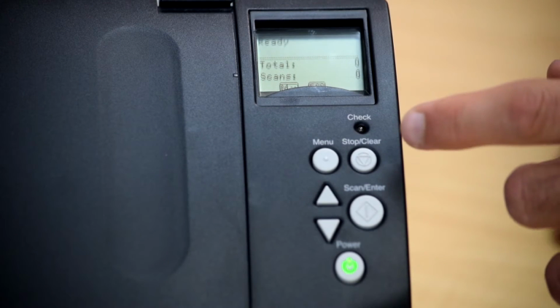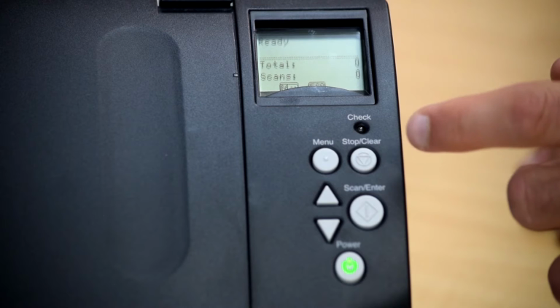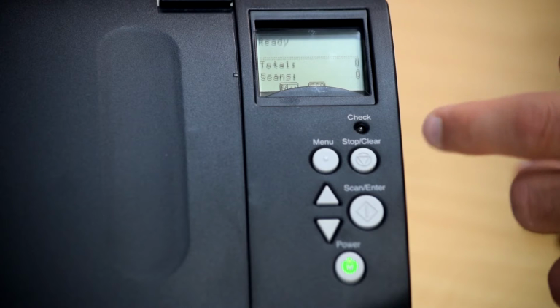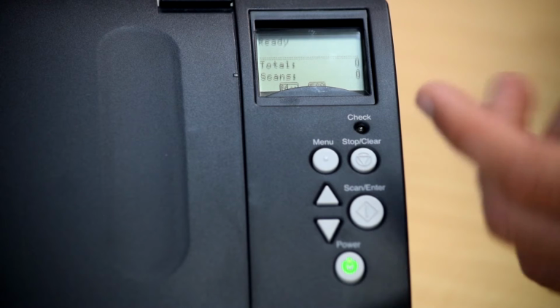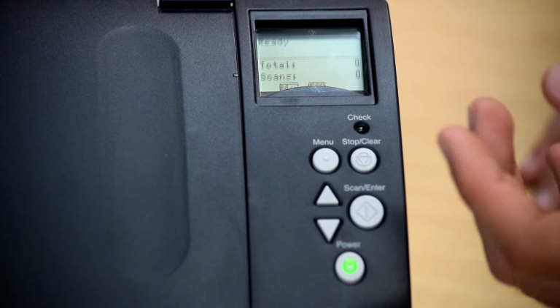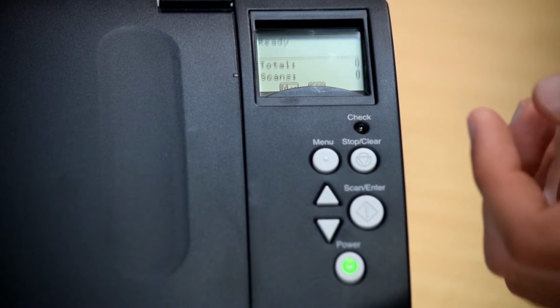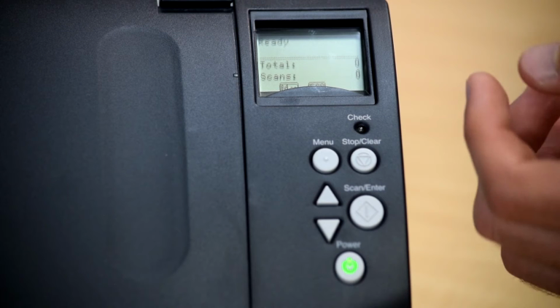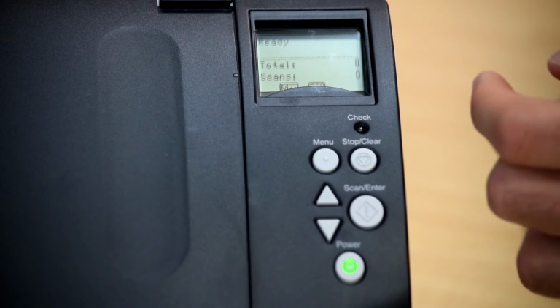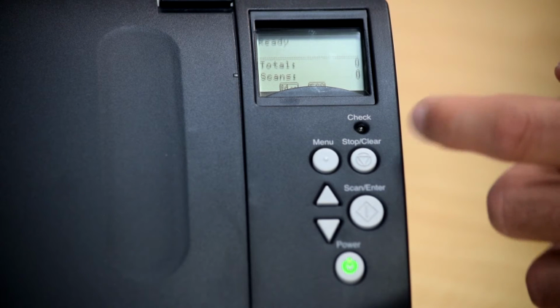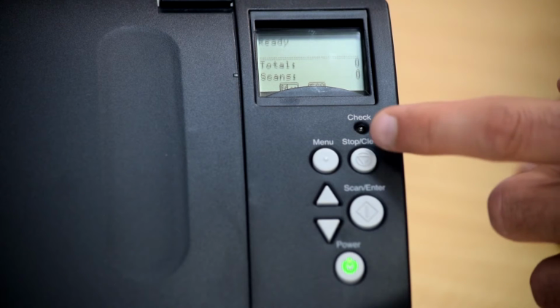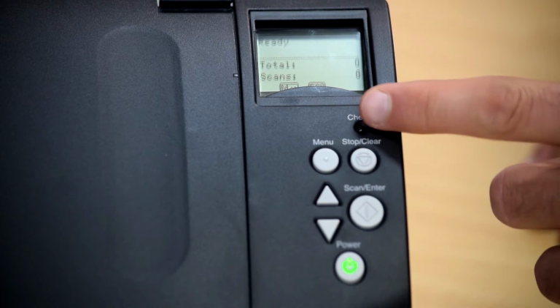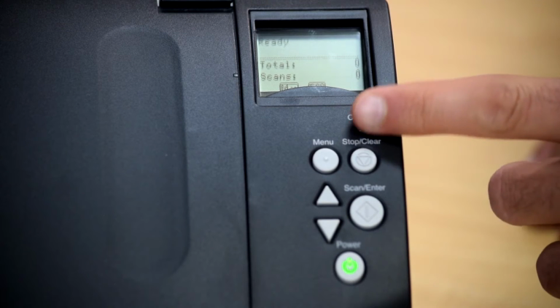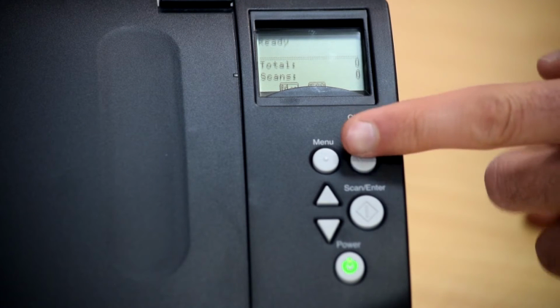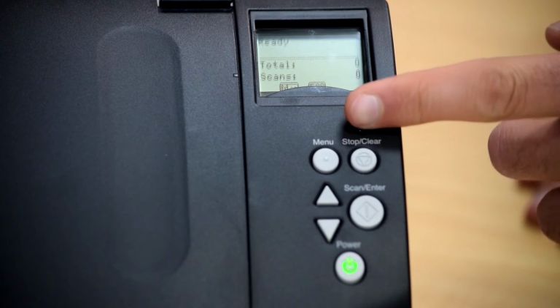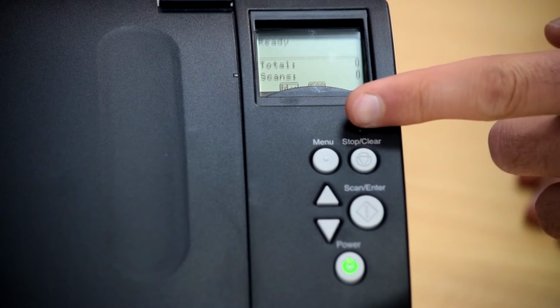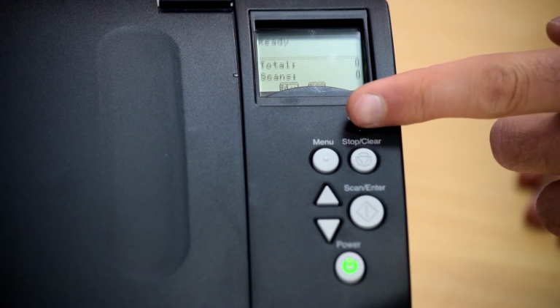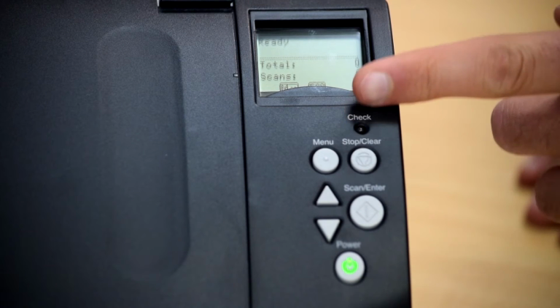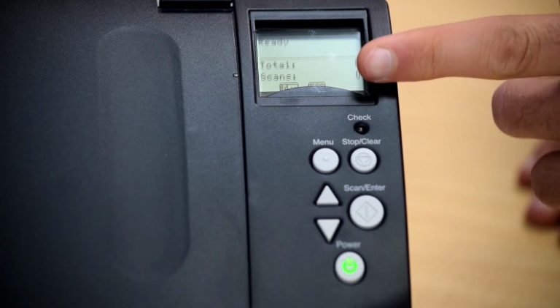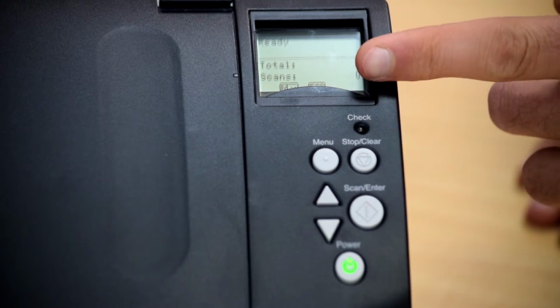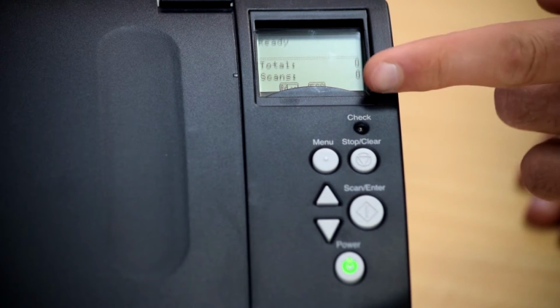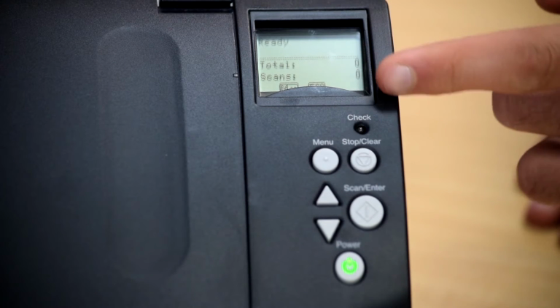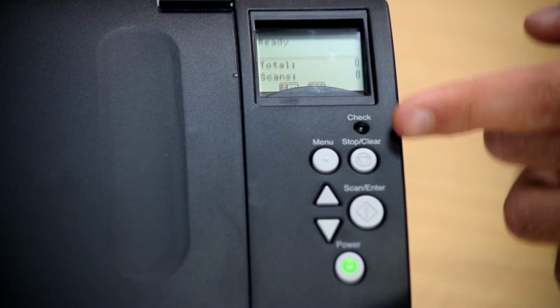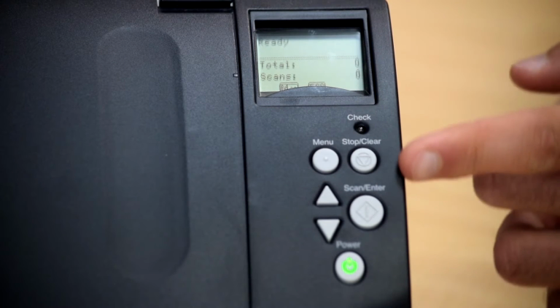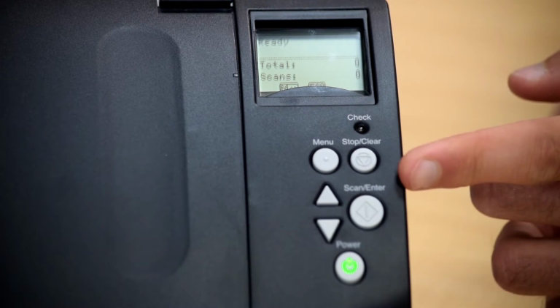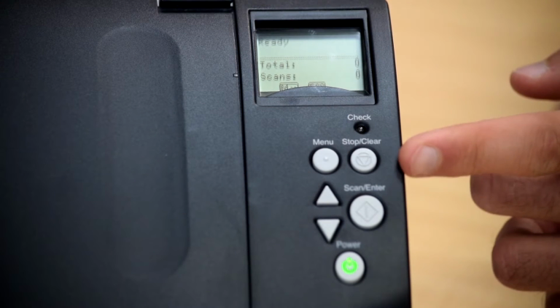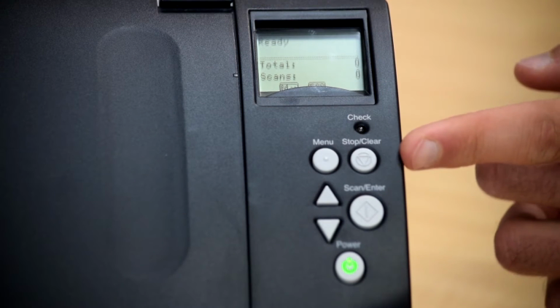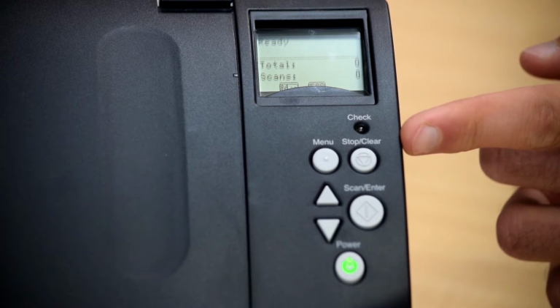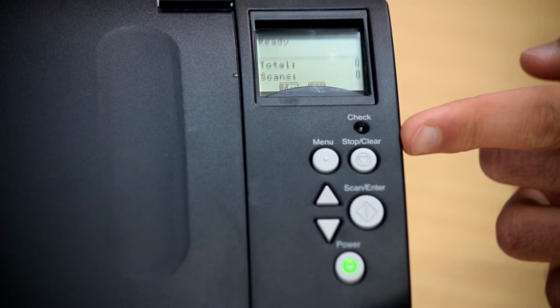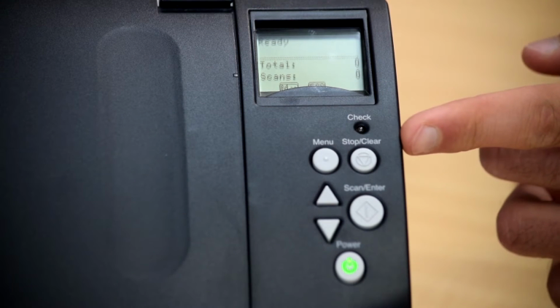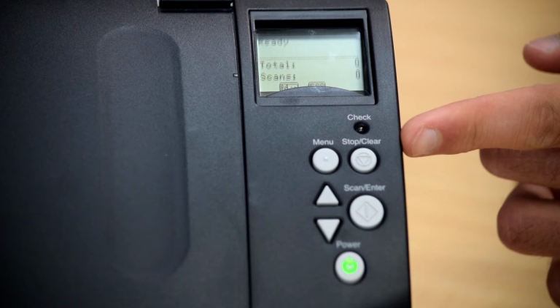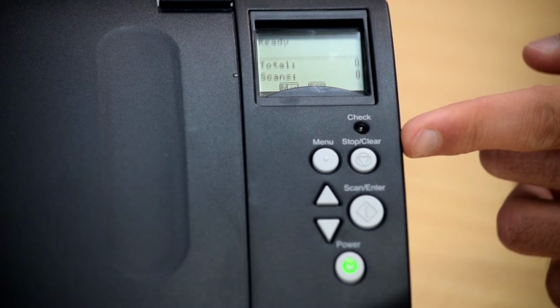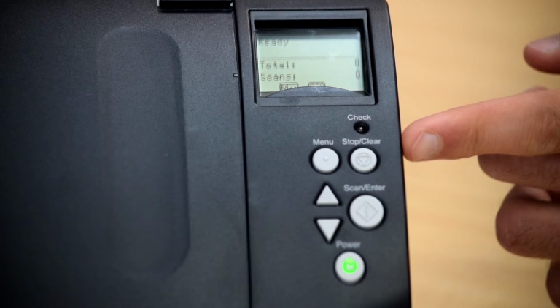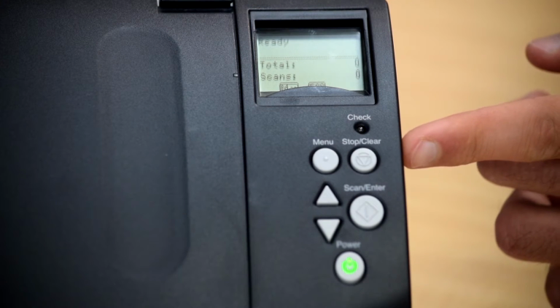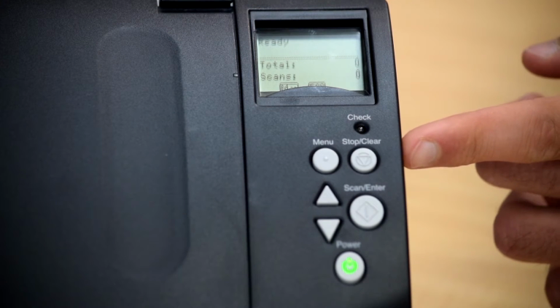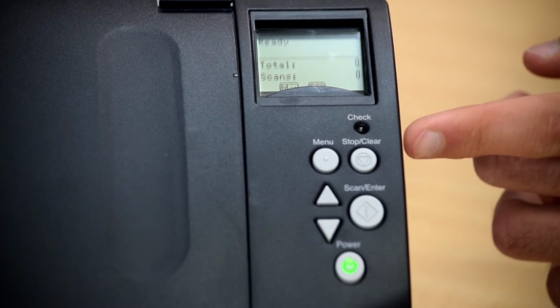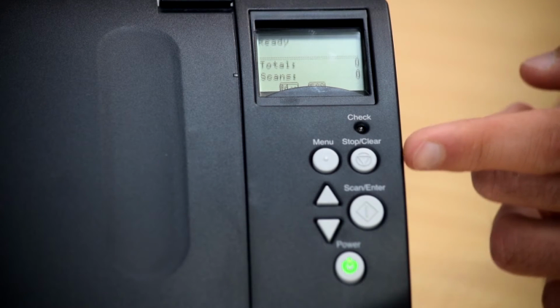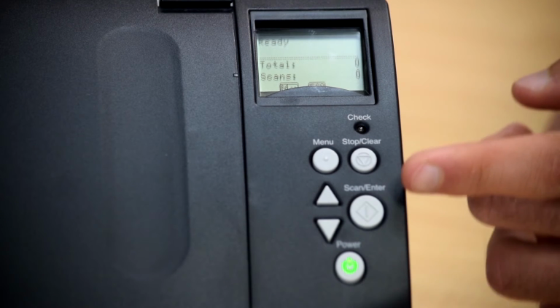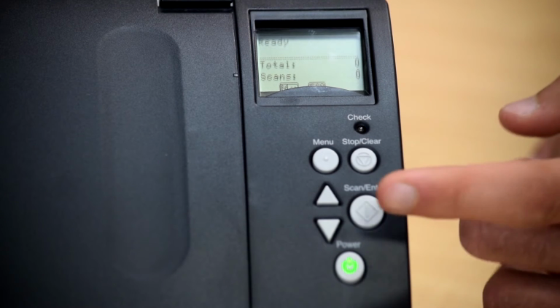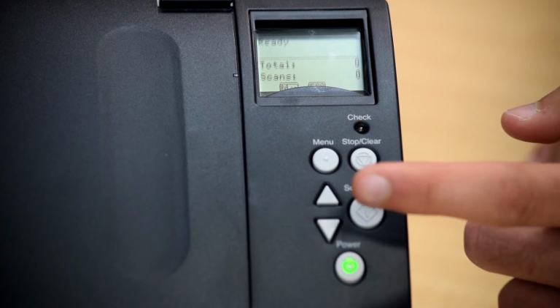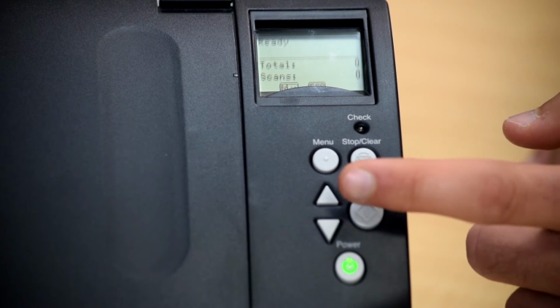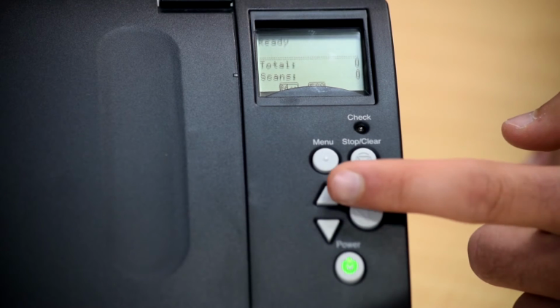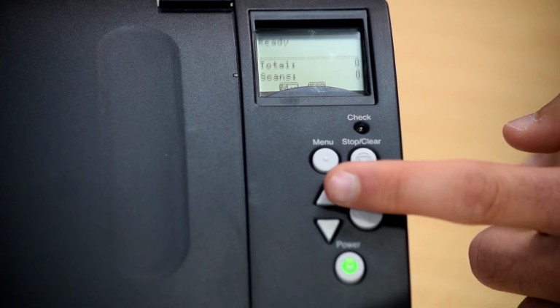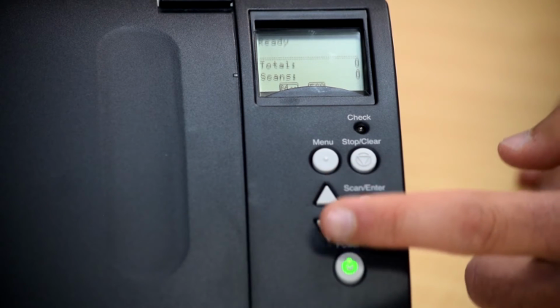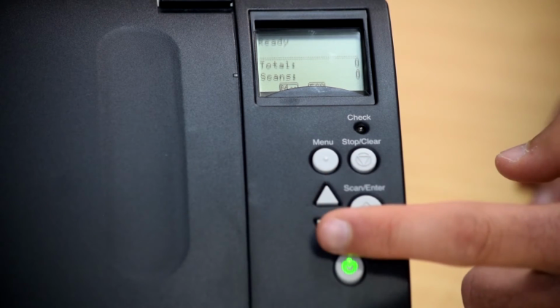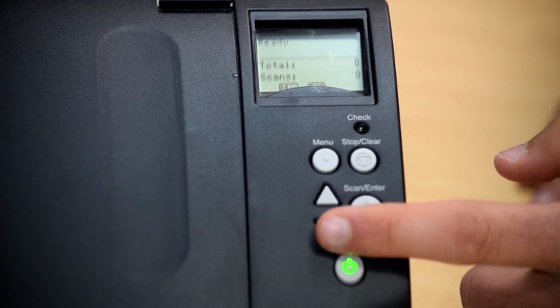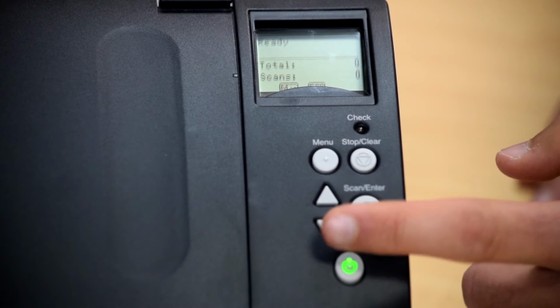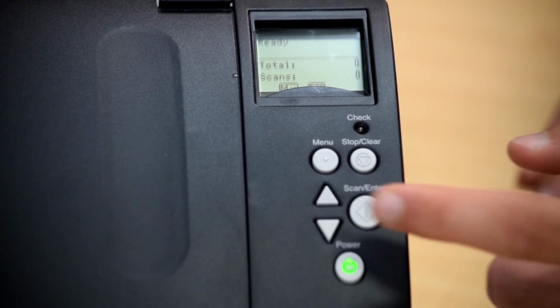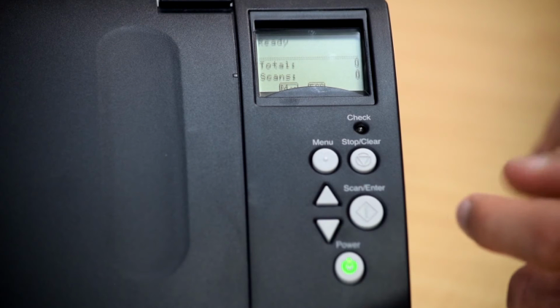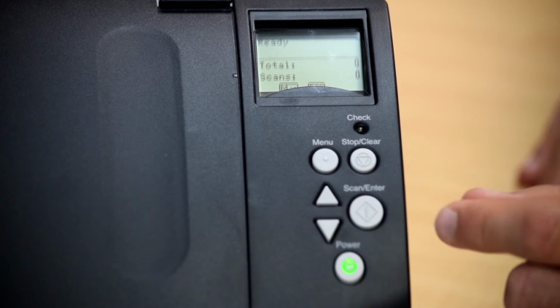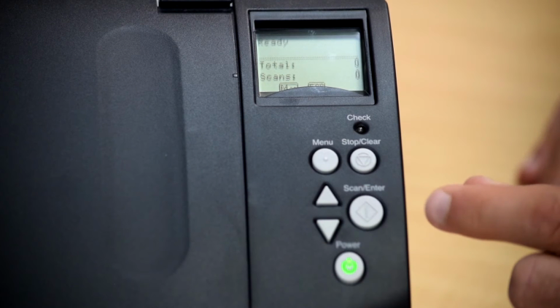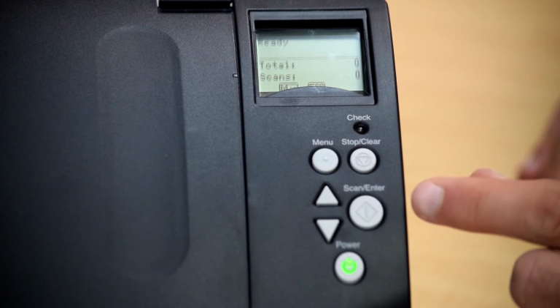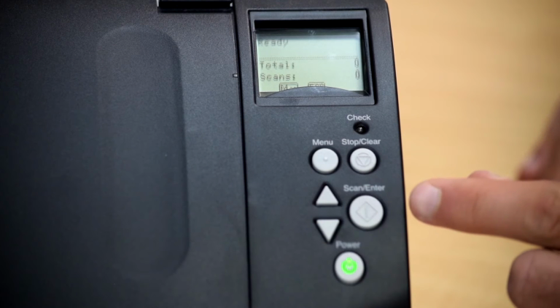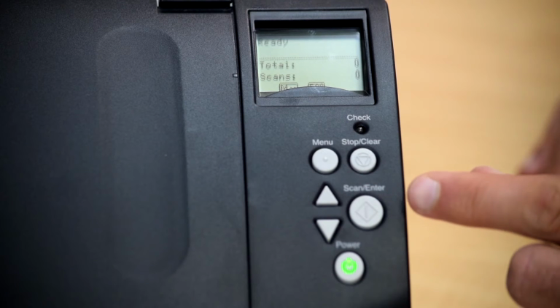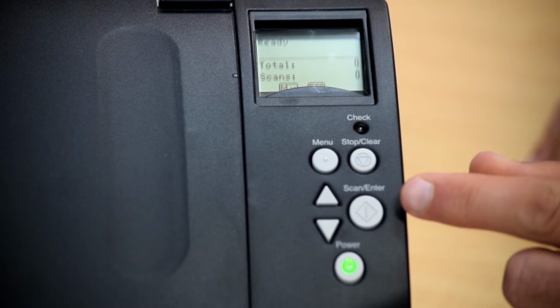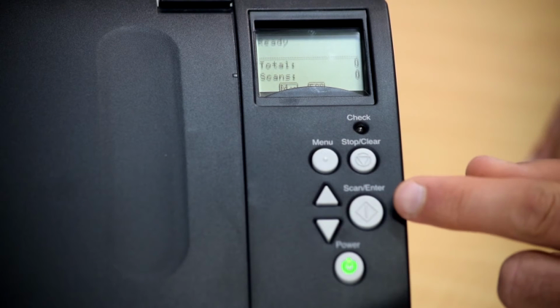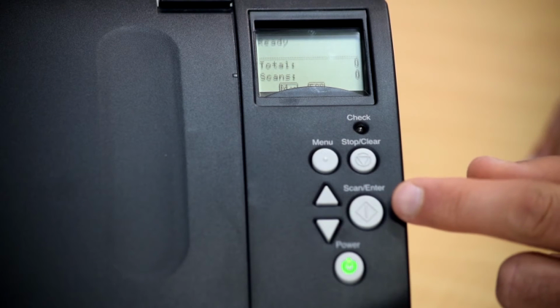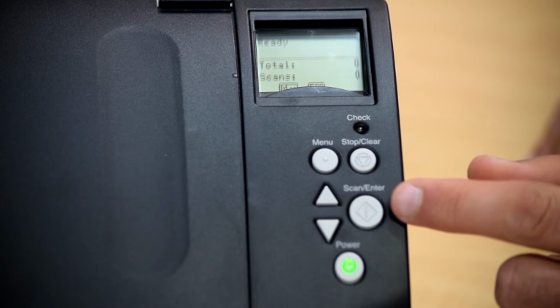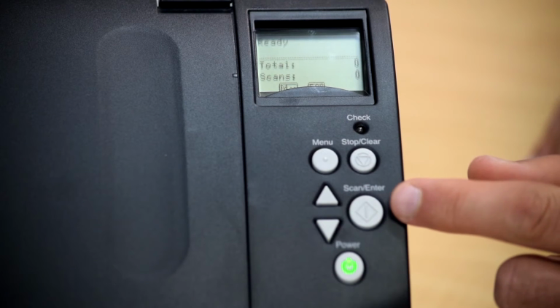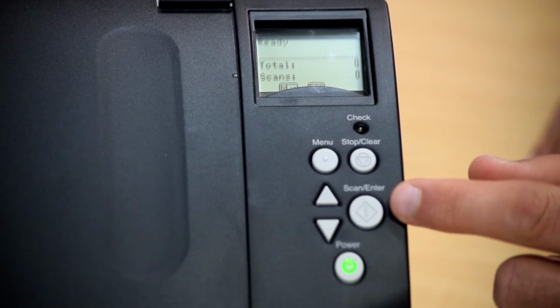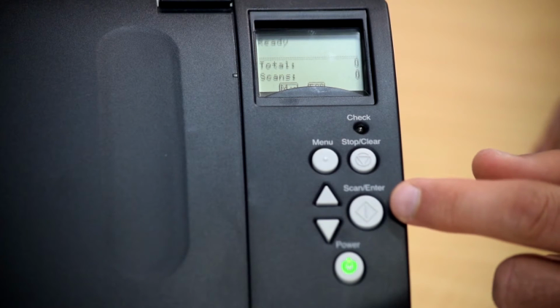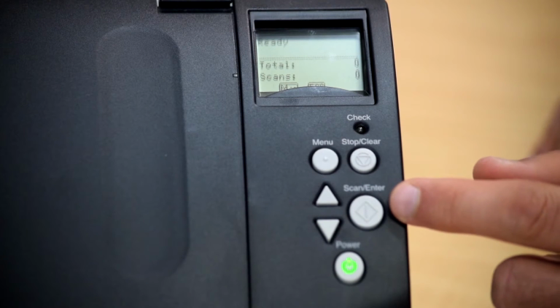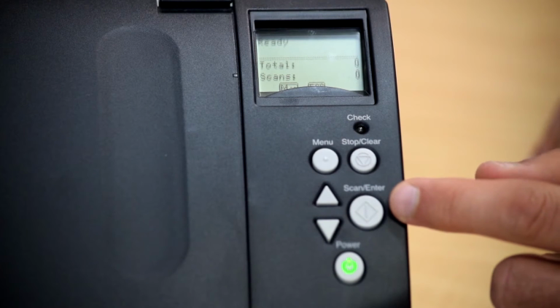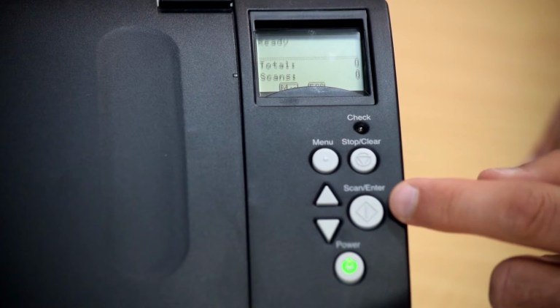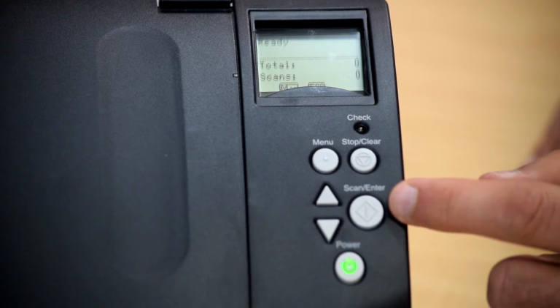On the scanner itself you have a menu button, a stop/clear button, an up and down button, and a scan/enter button.